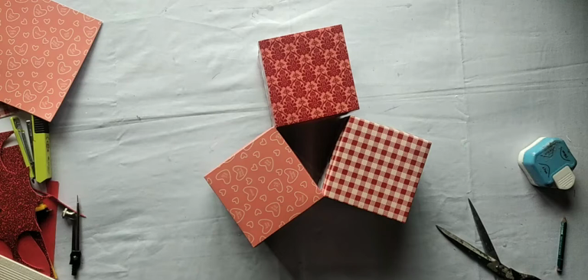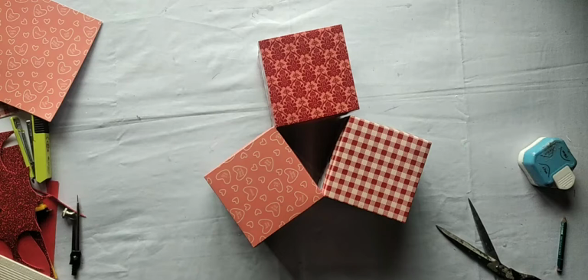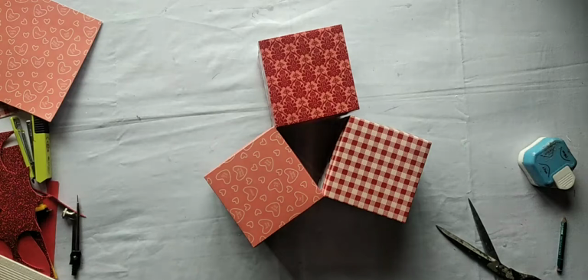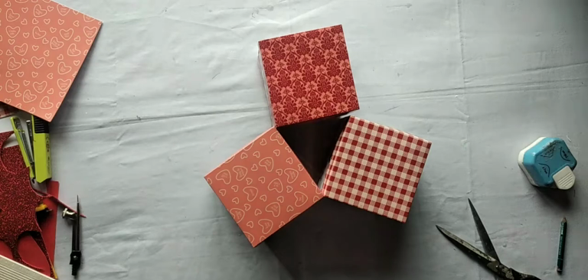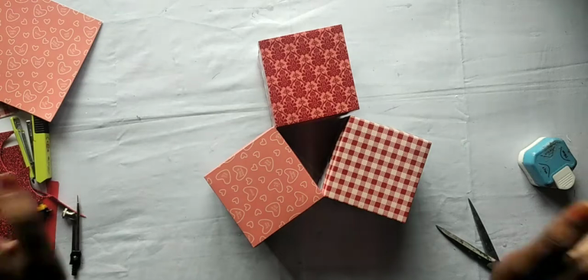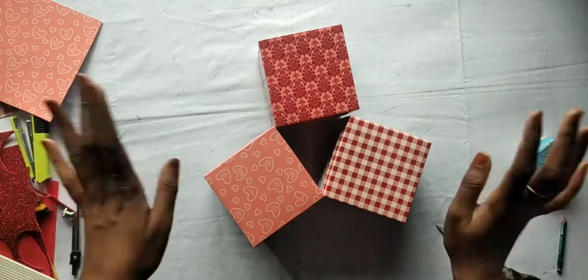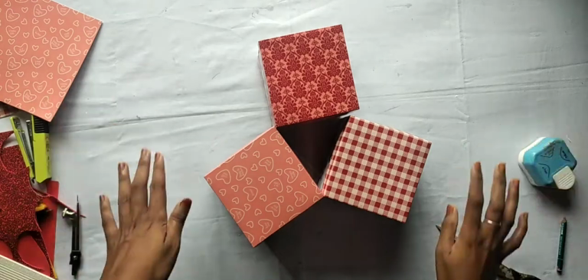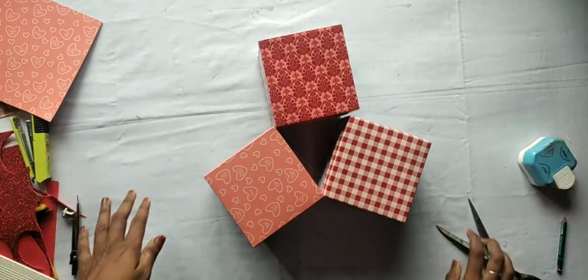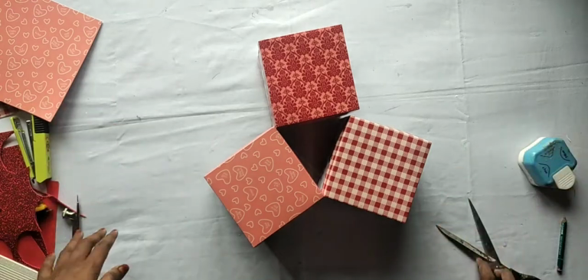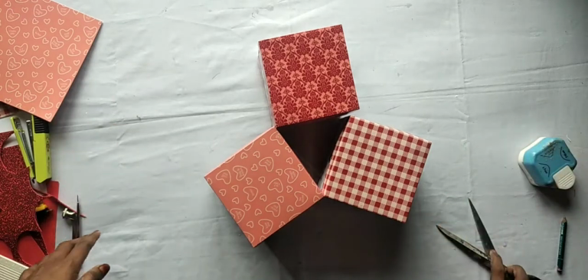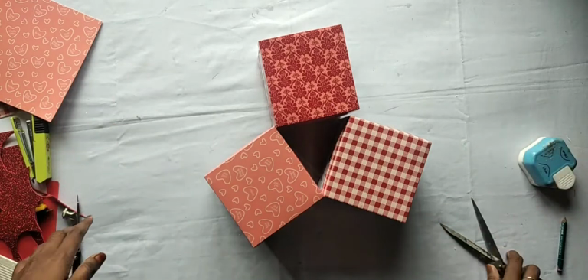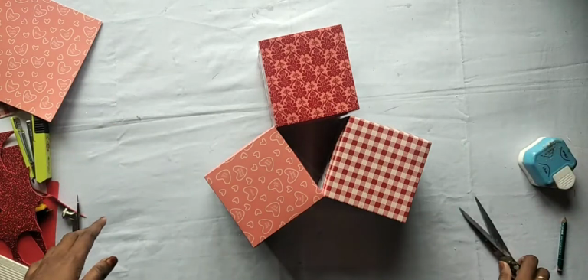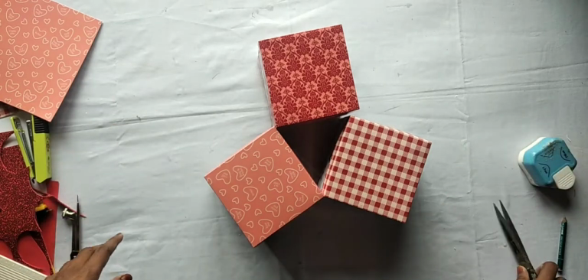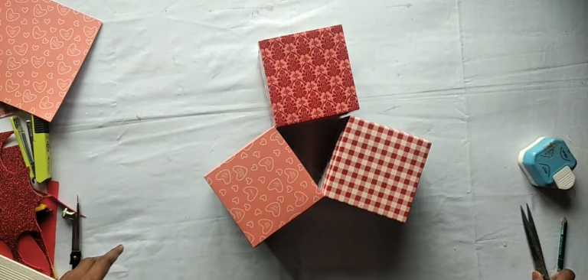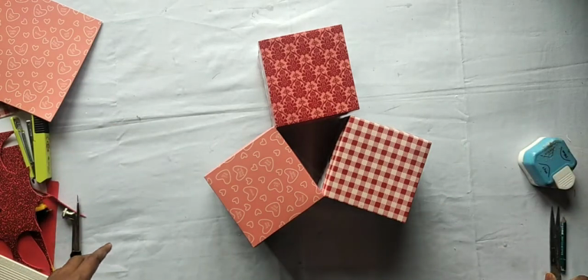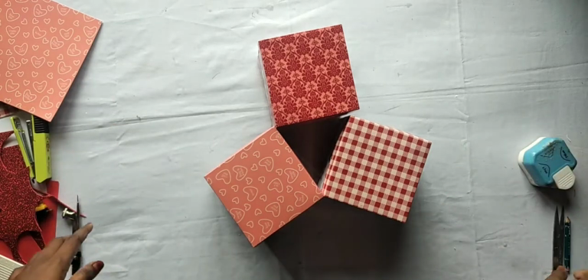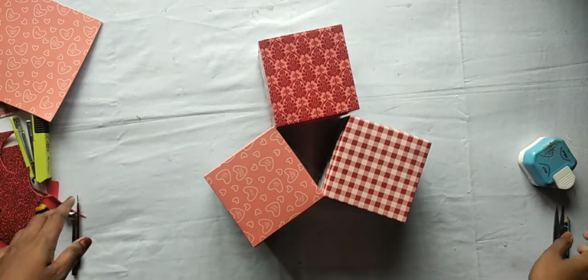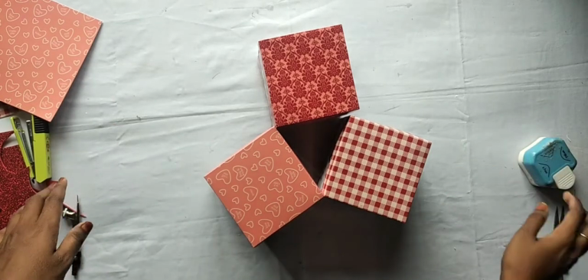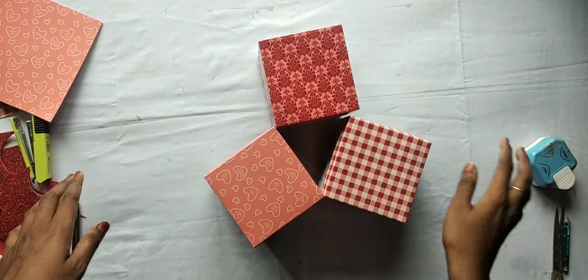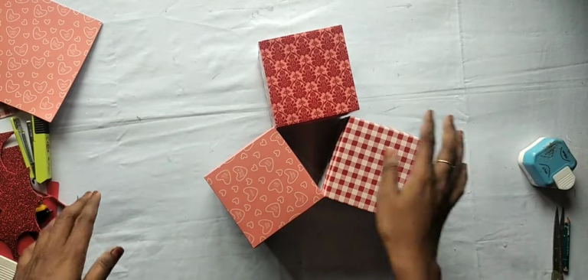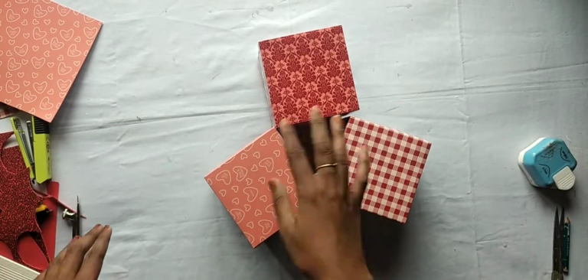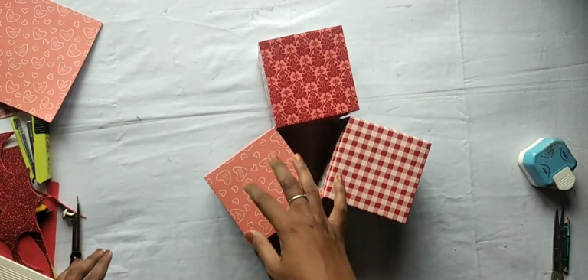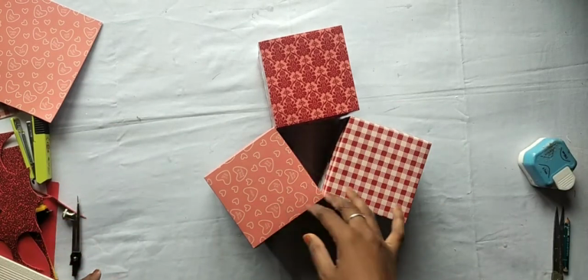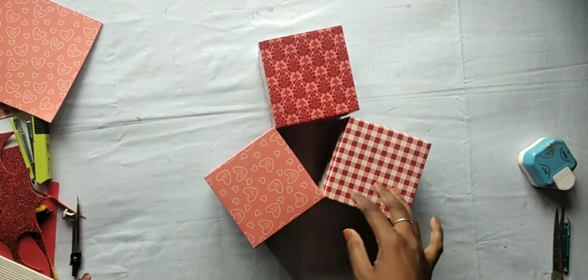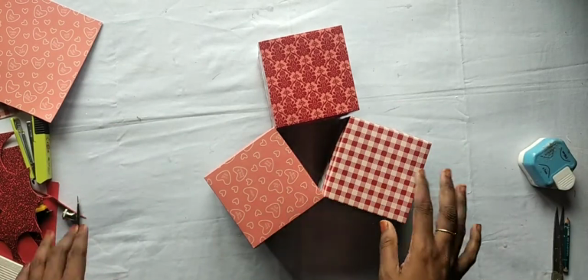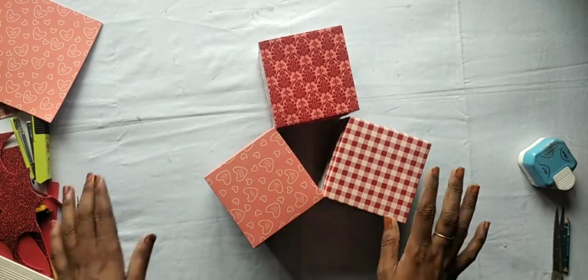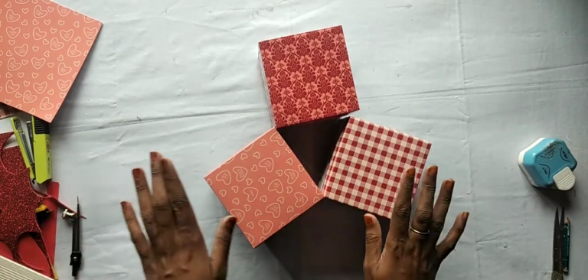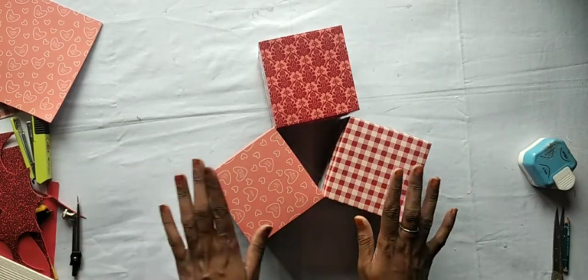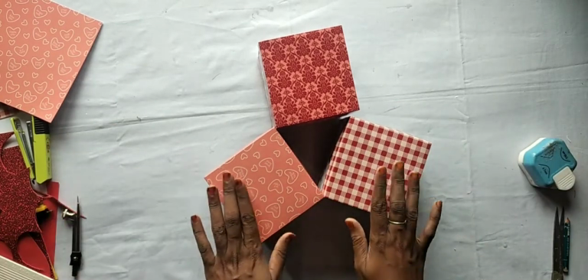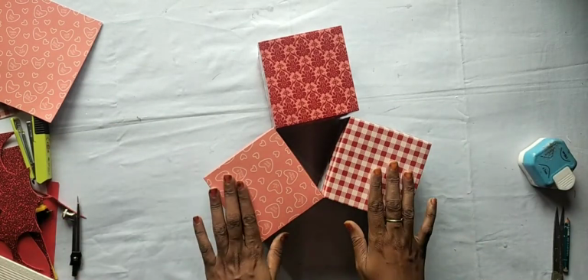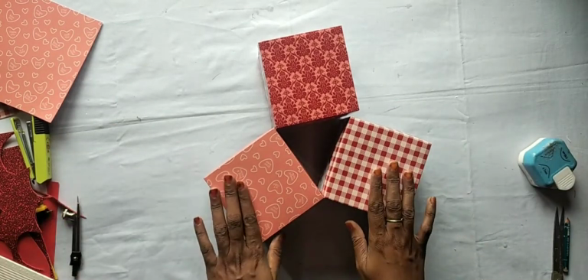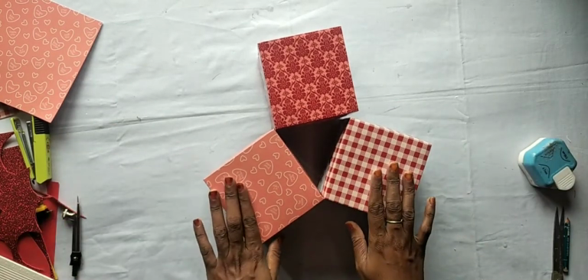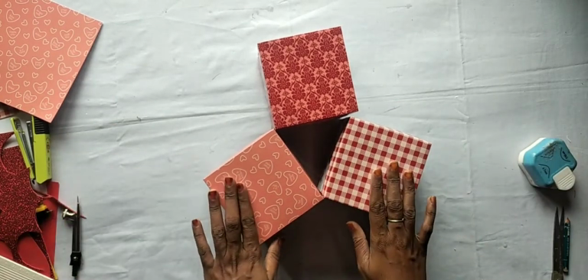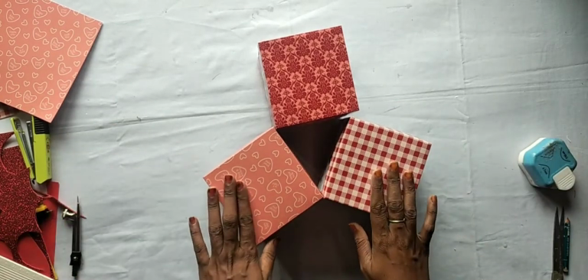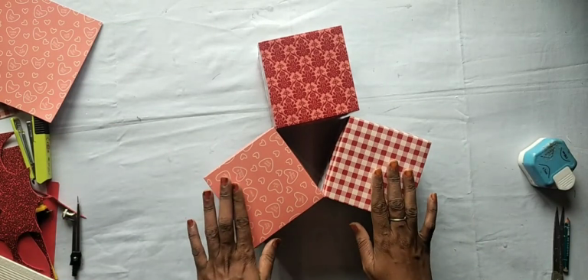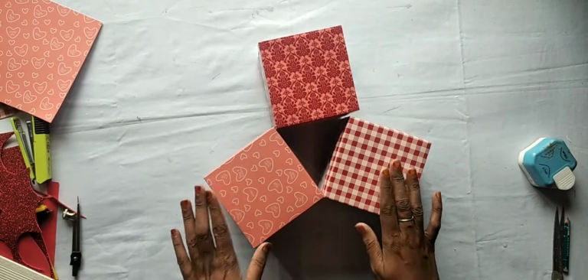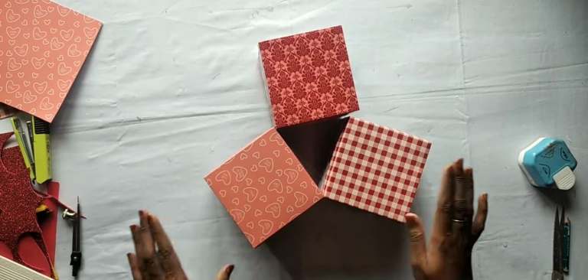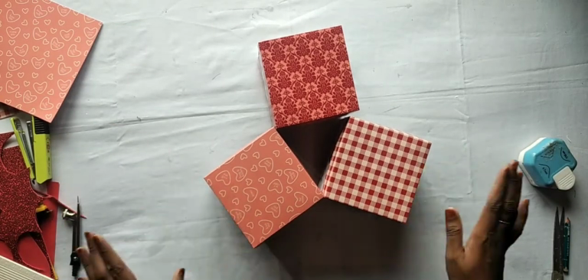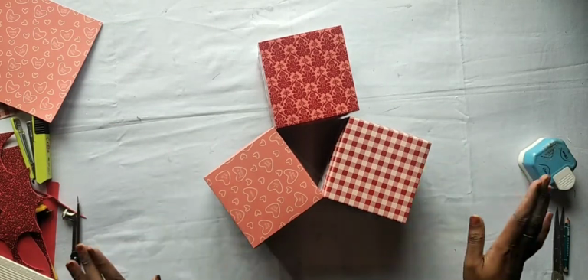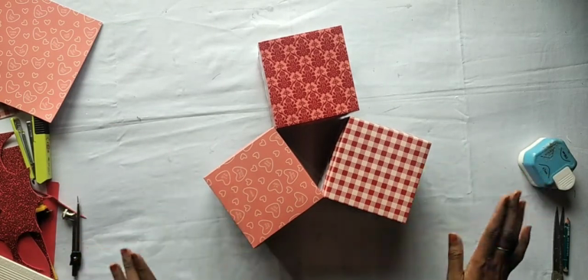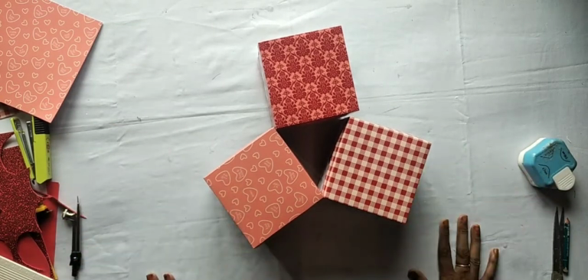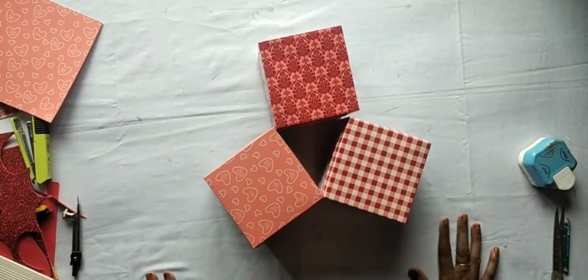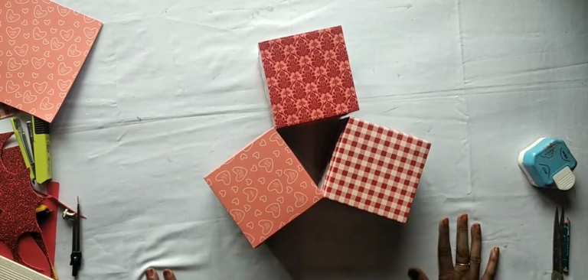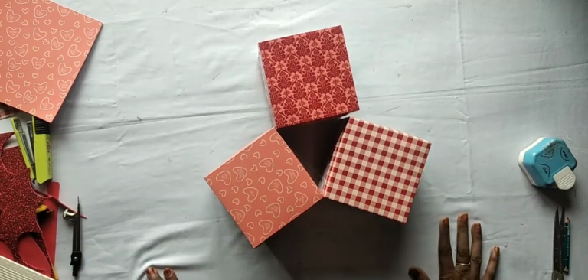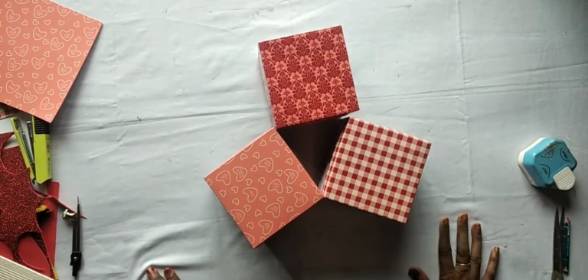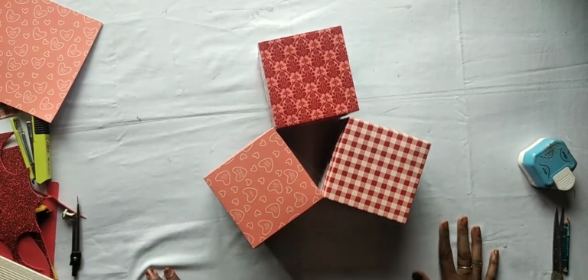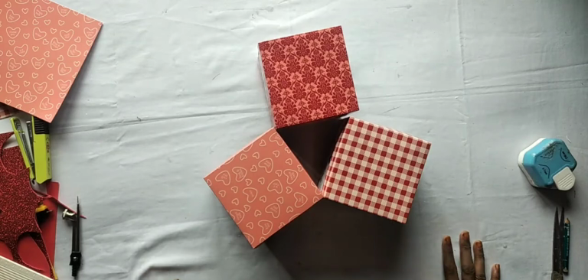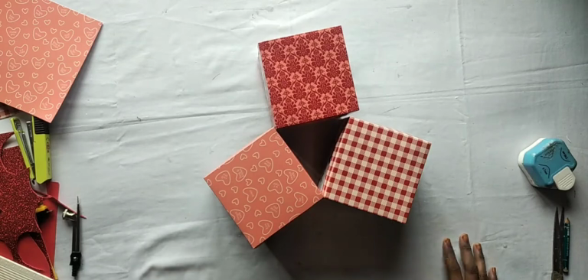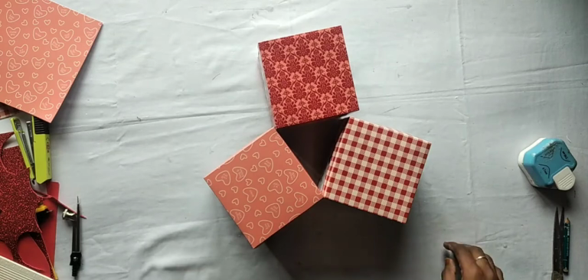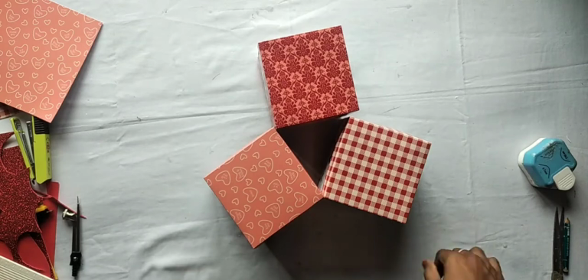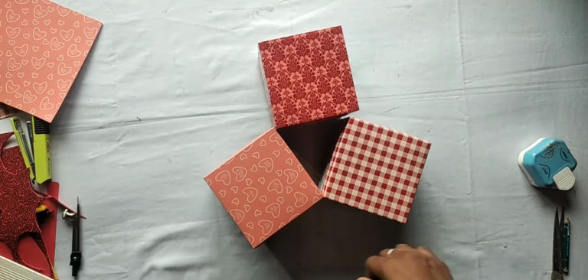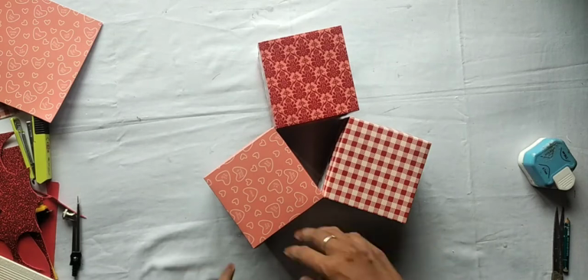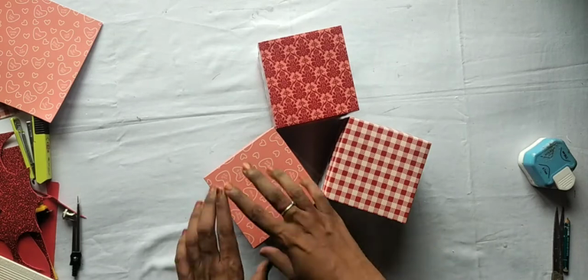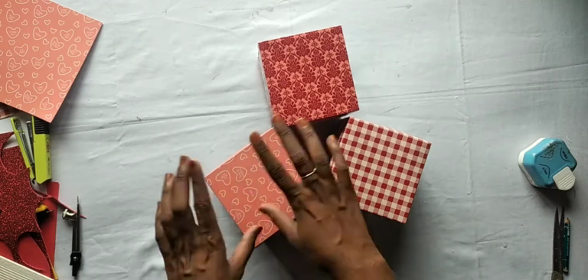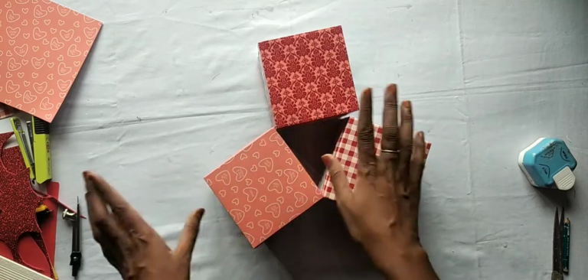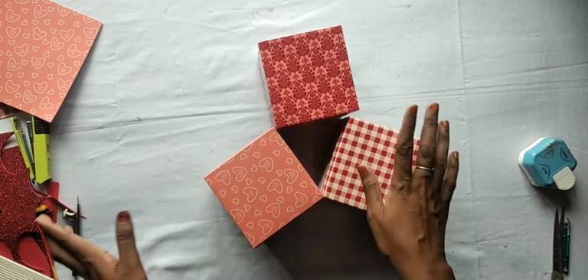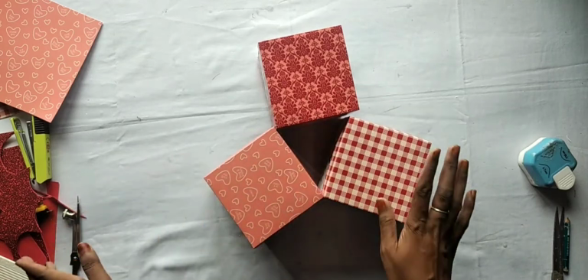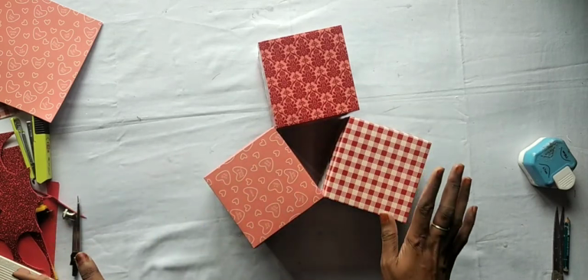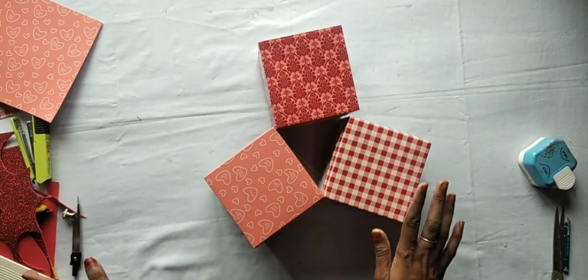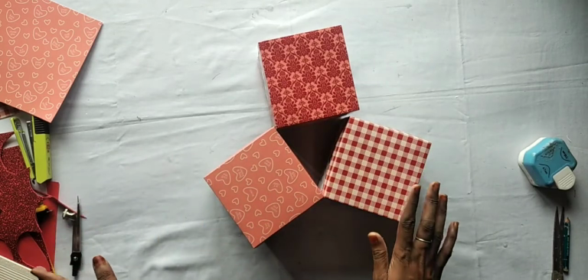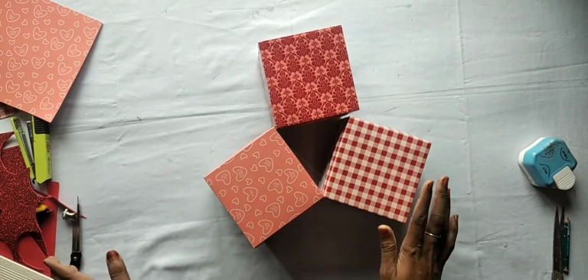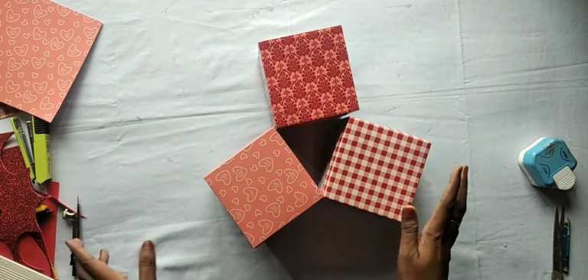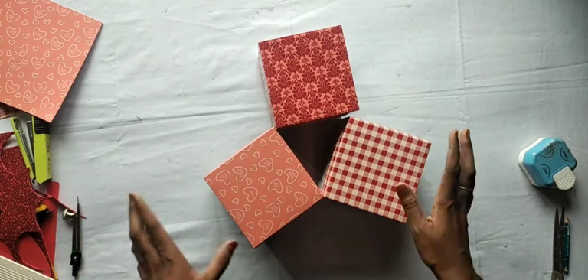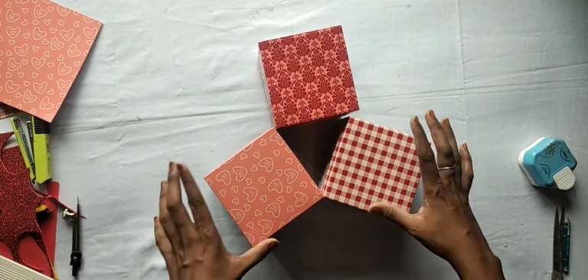Hello guys! Assalamualaikum! Welcome back! Here we have an explosion box that we have made.